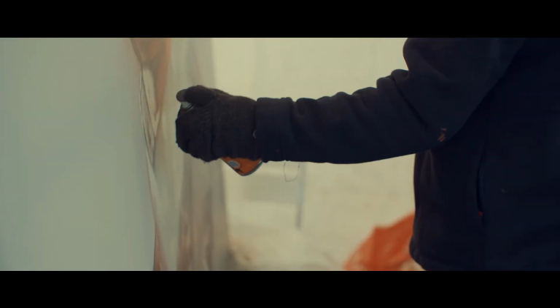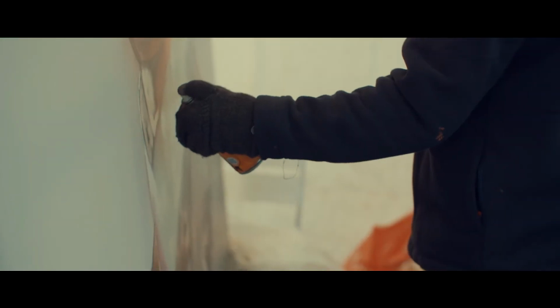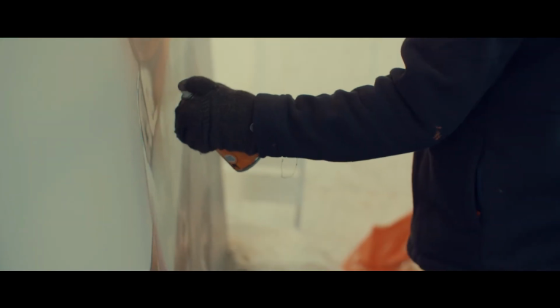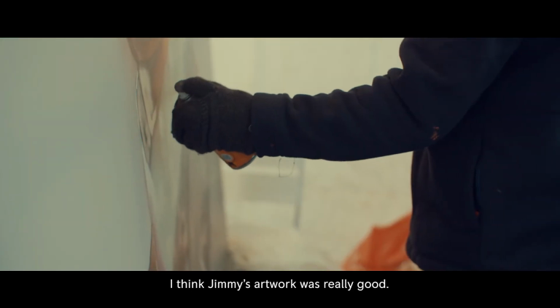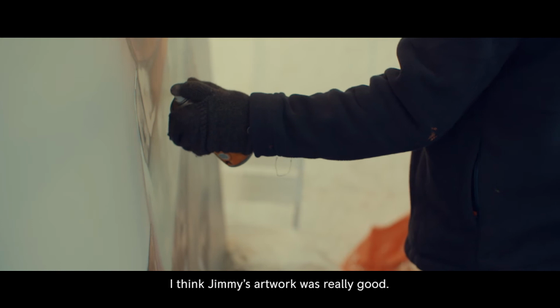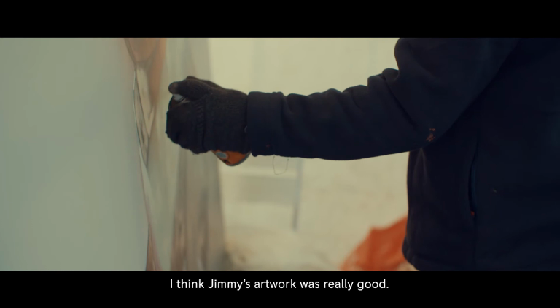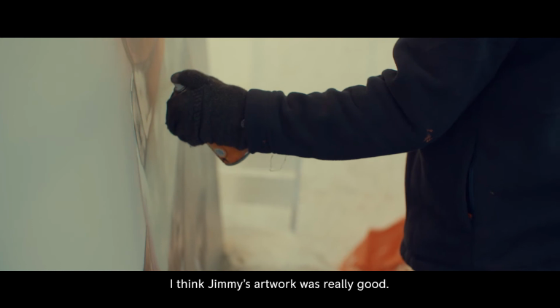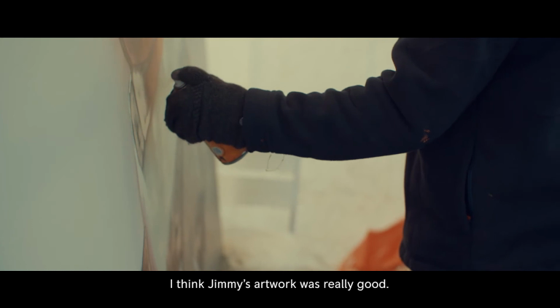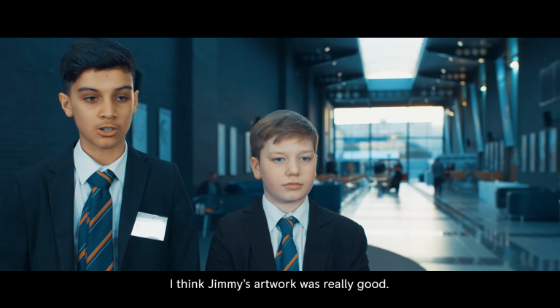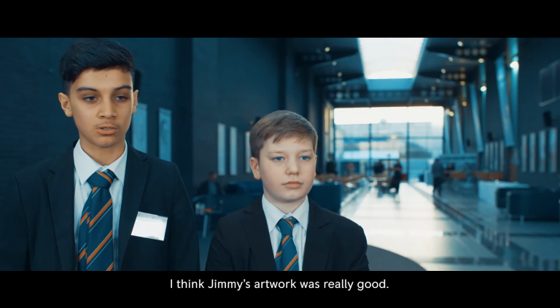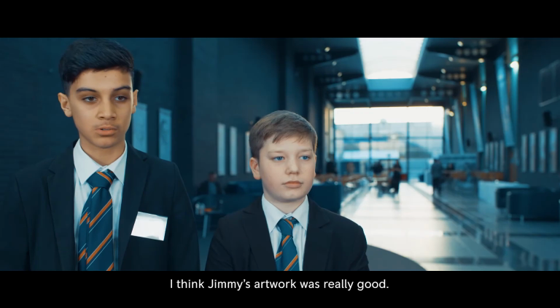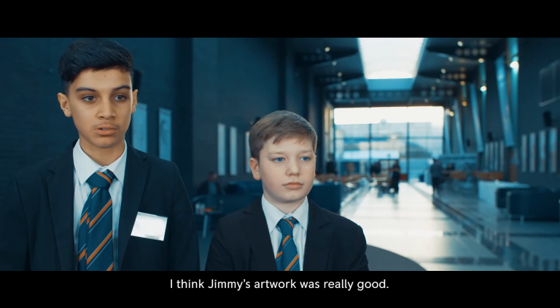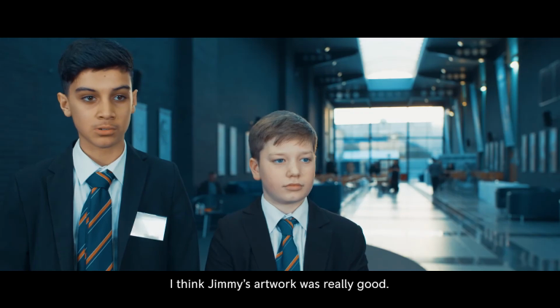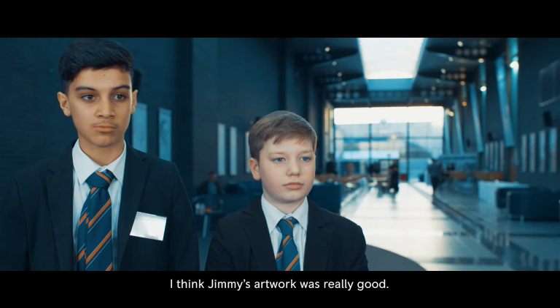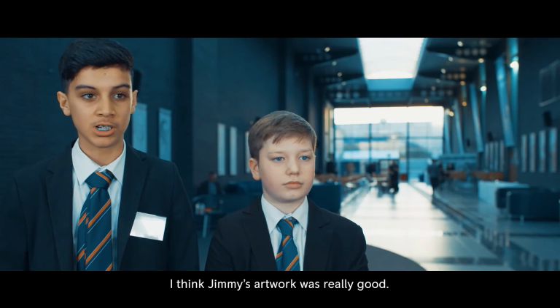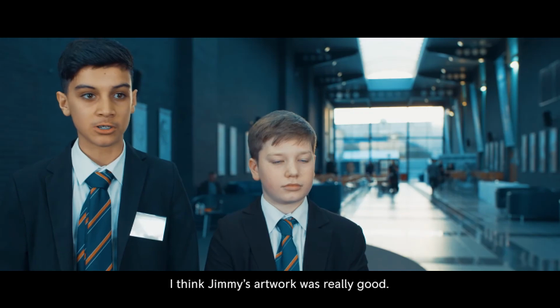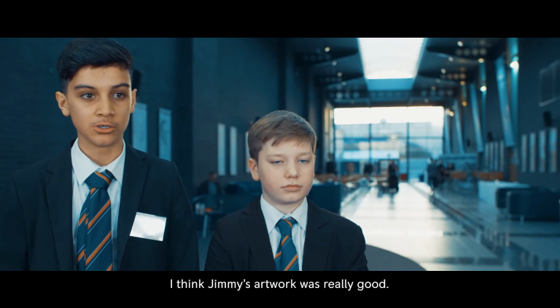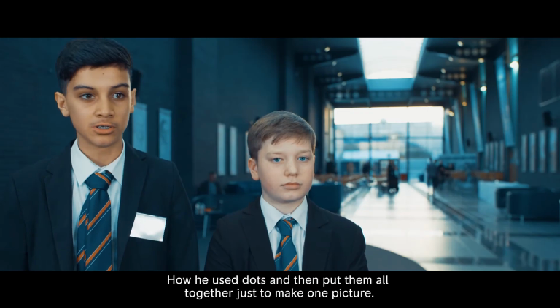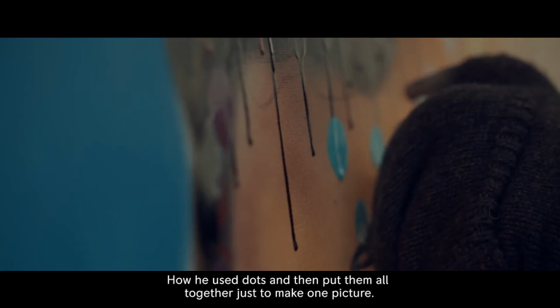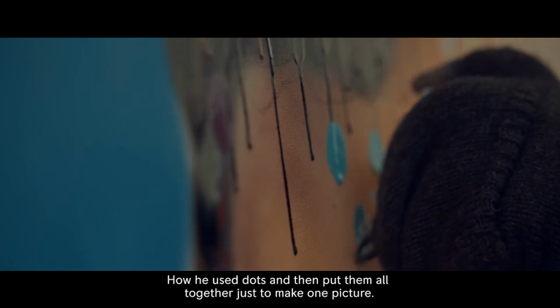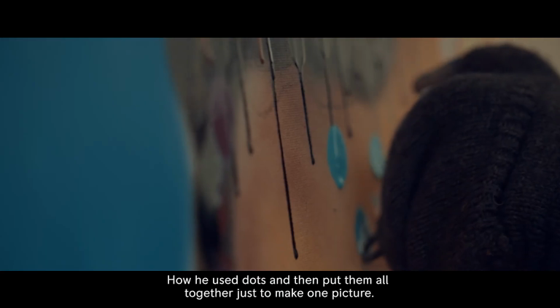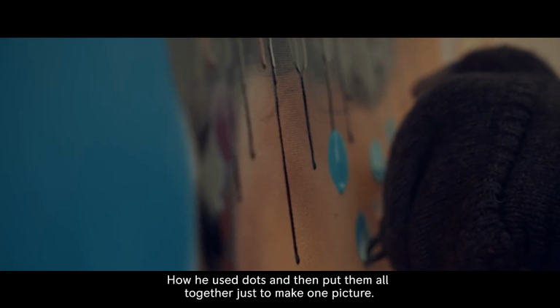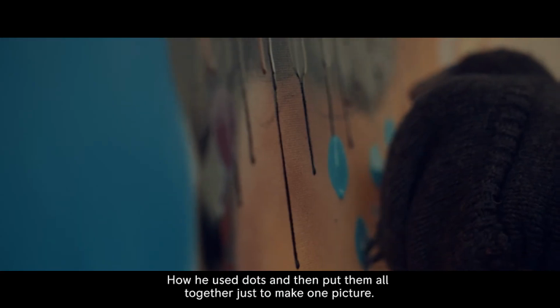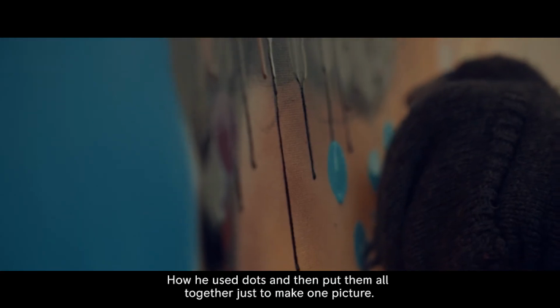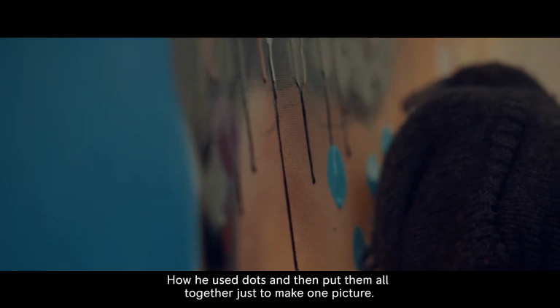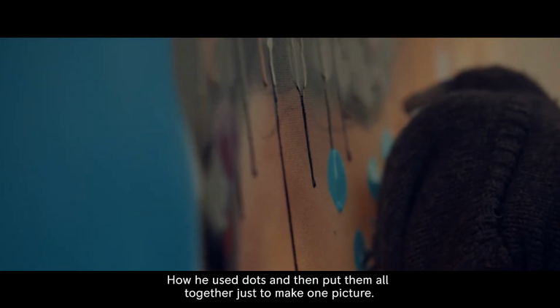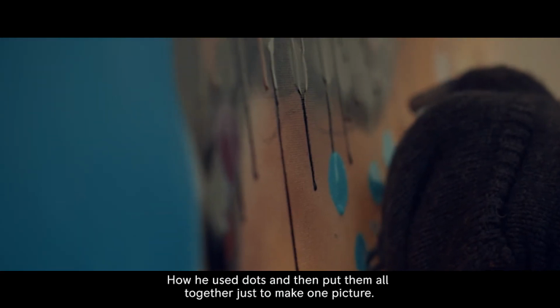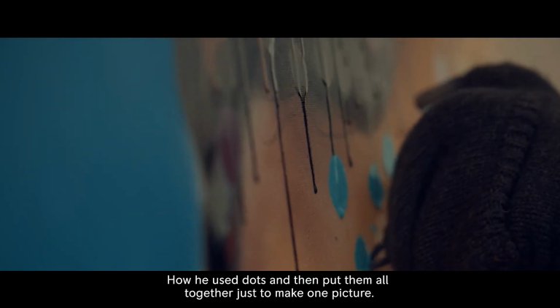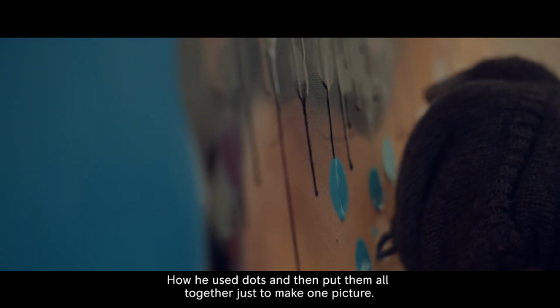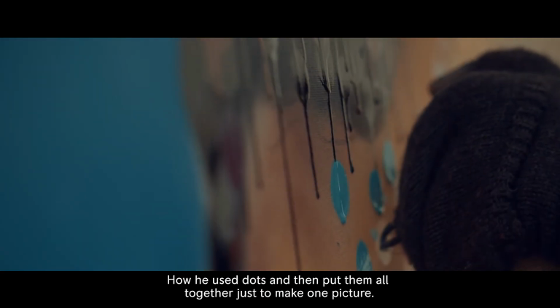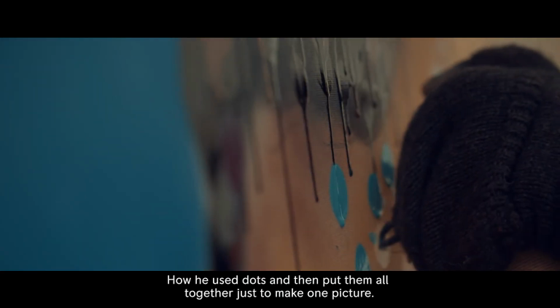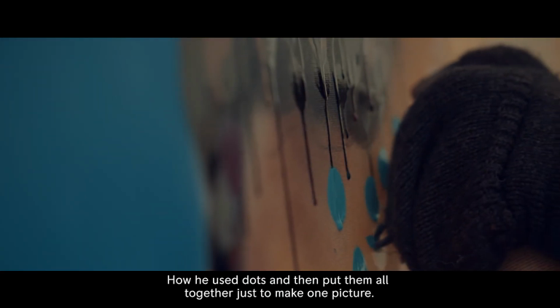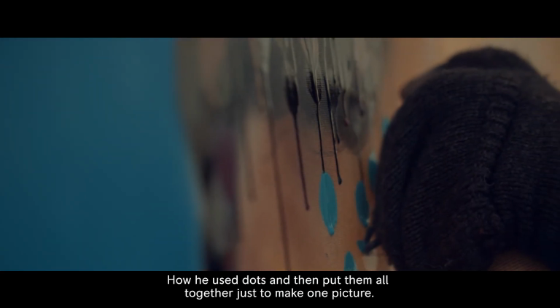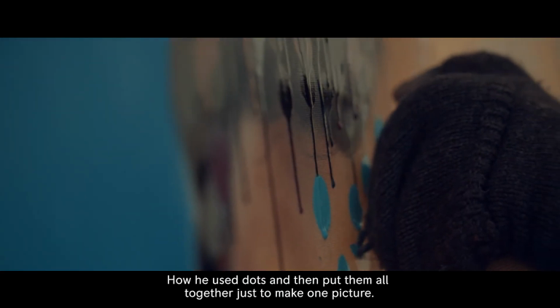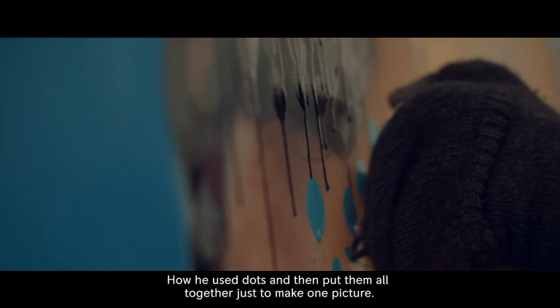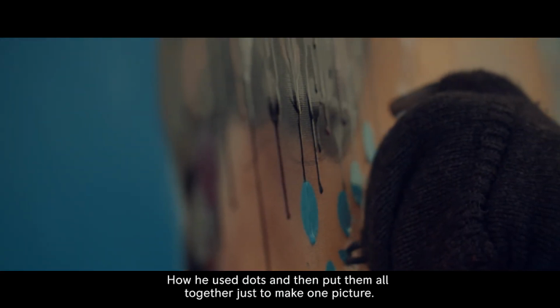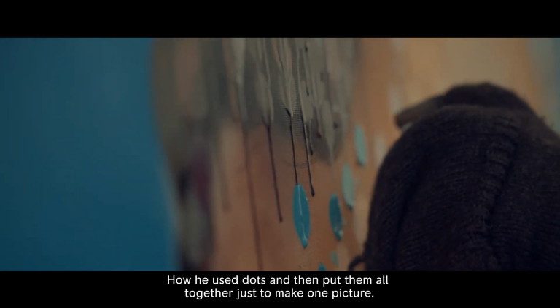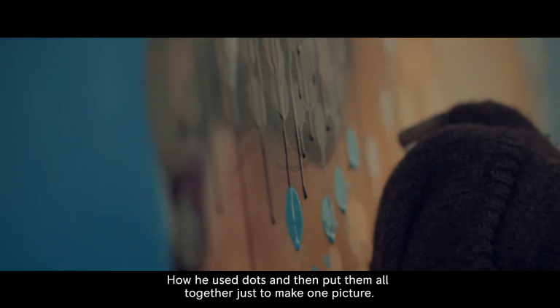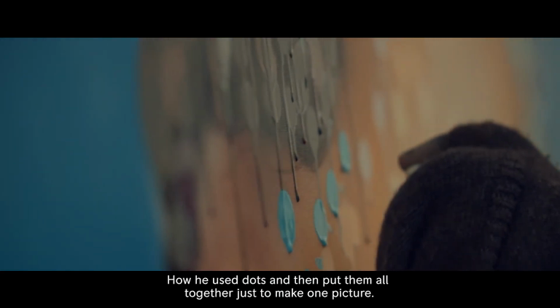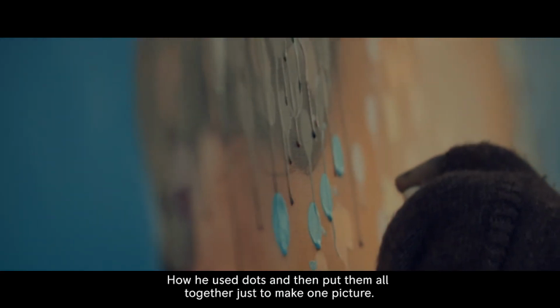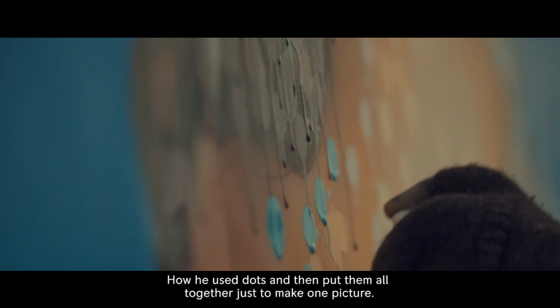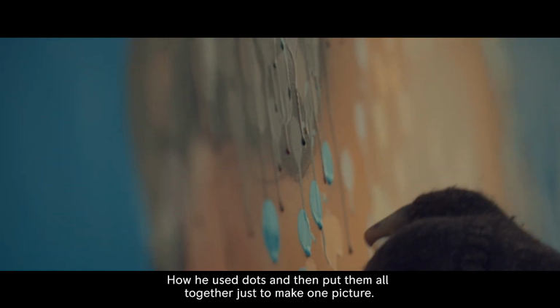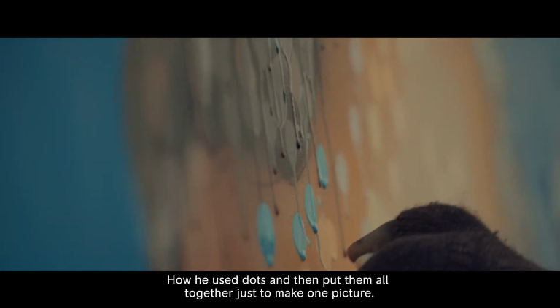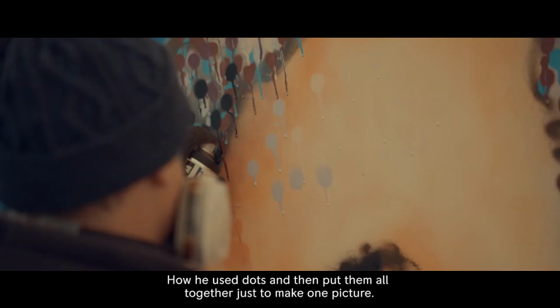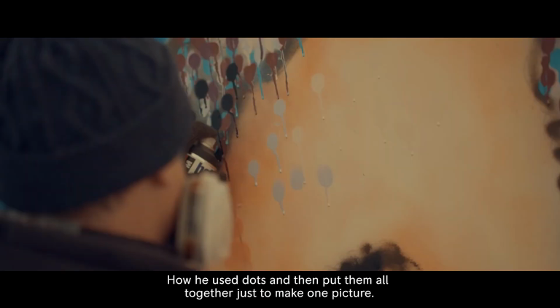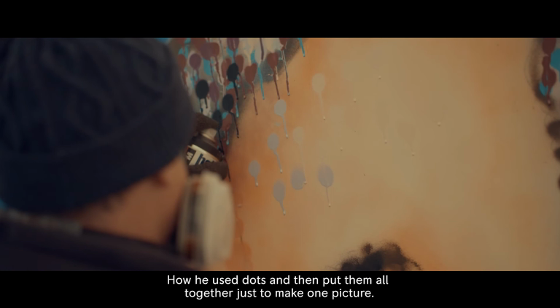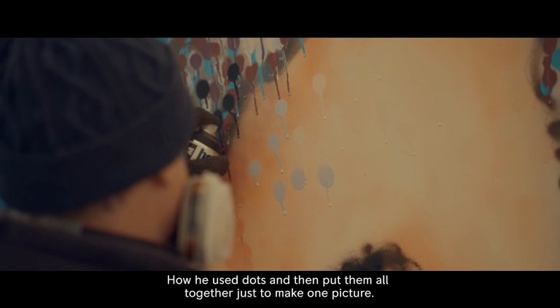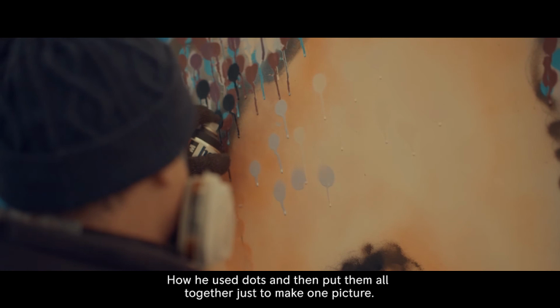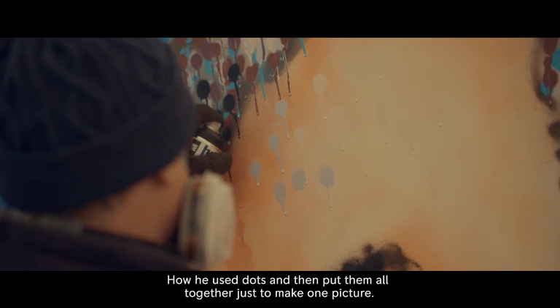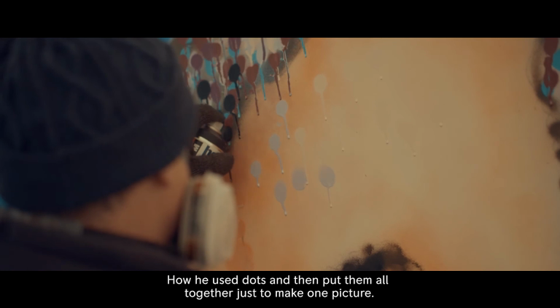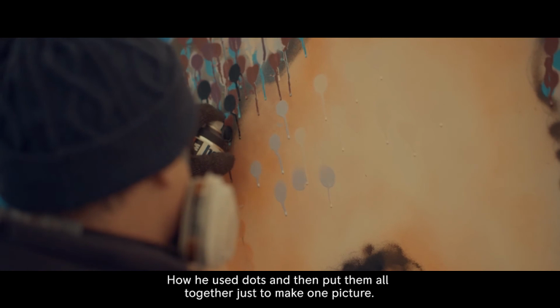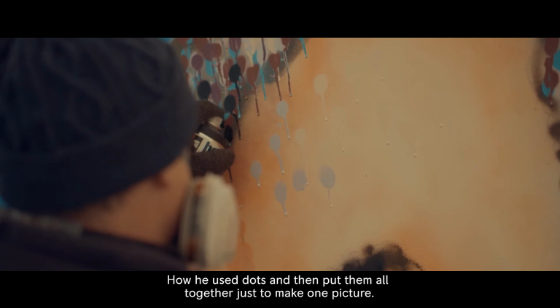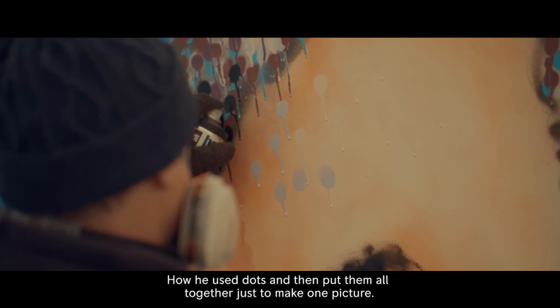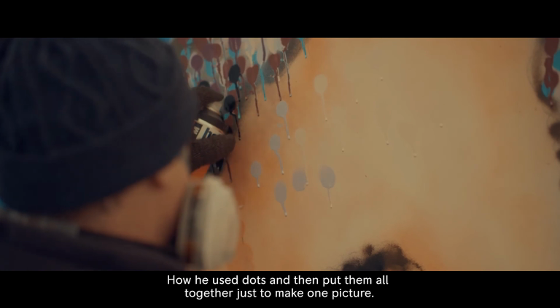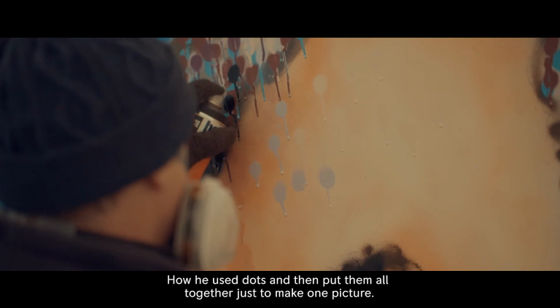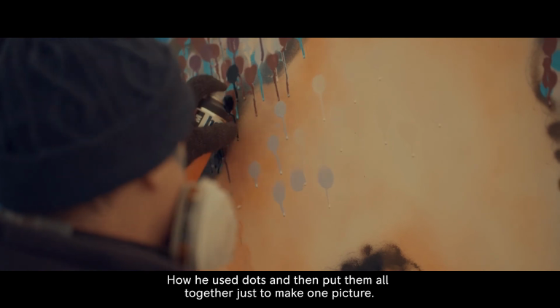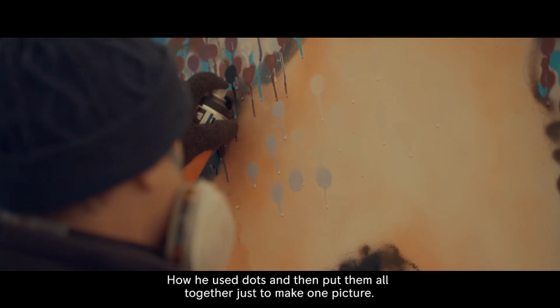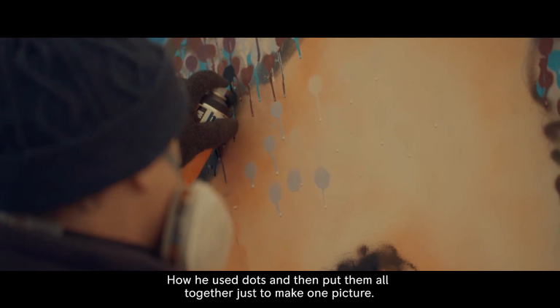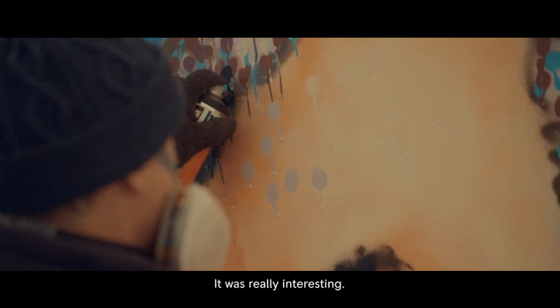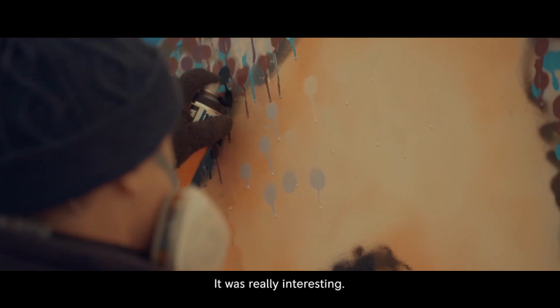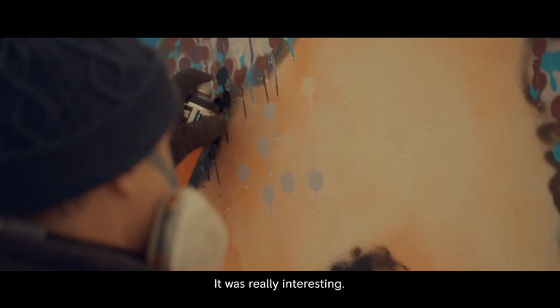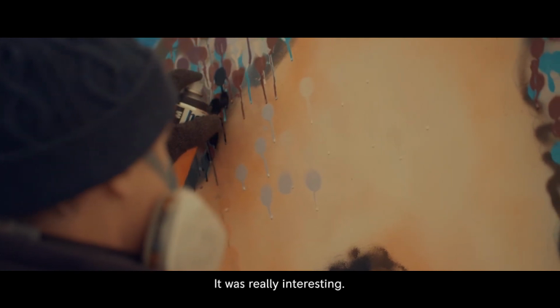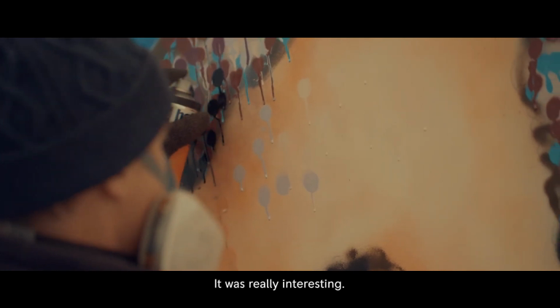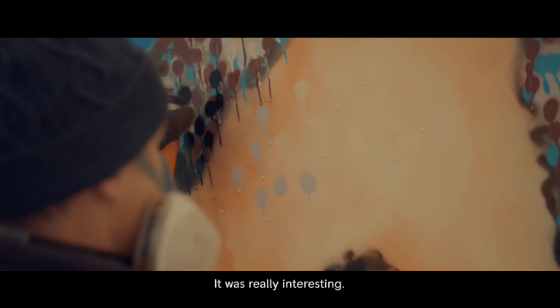I think Jimmy's artwork was really good — how we used dots and then put them all together just to make one picture. It was really interesting.